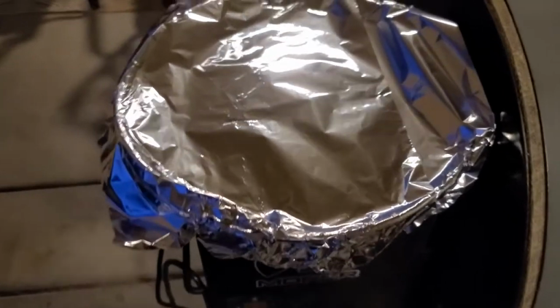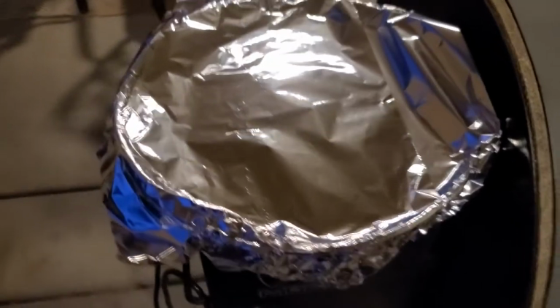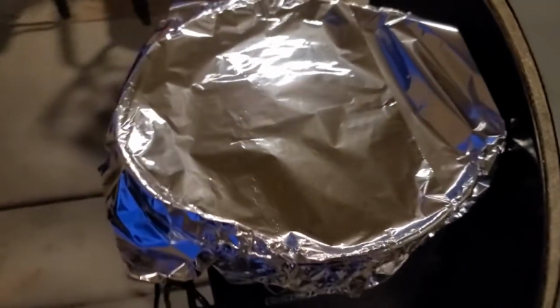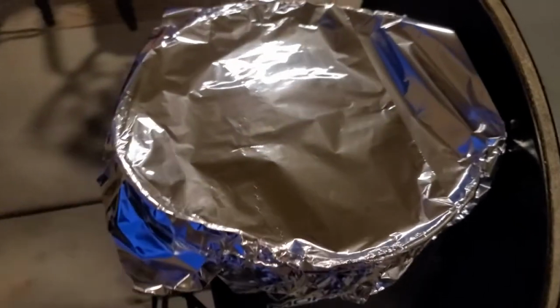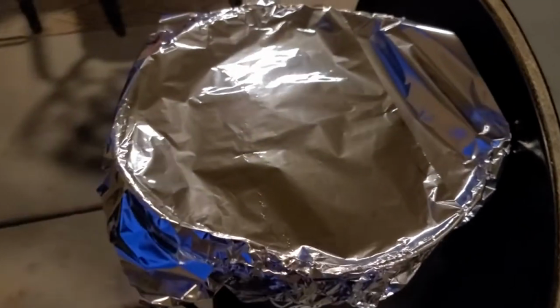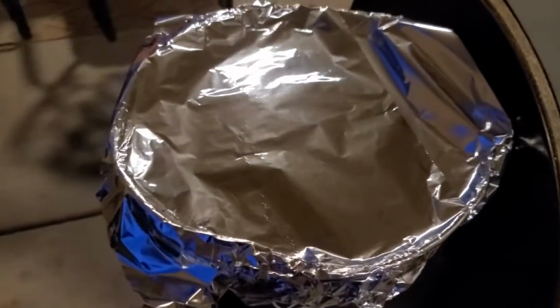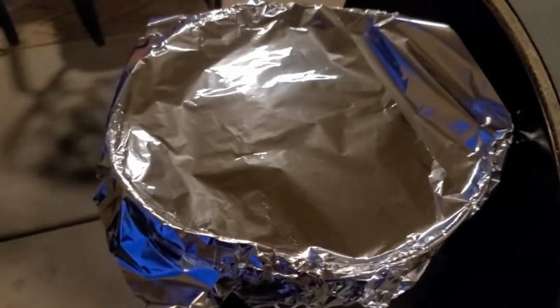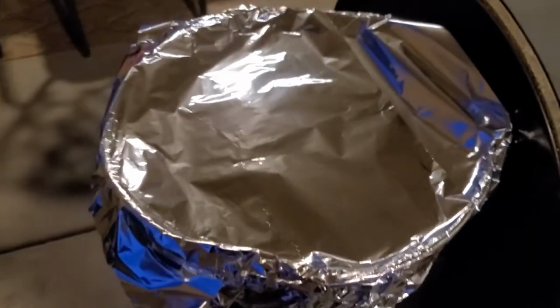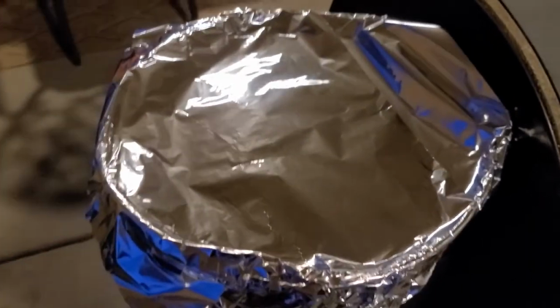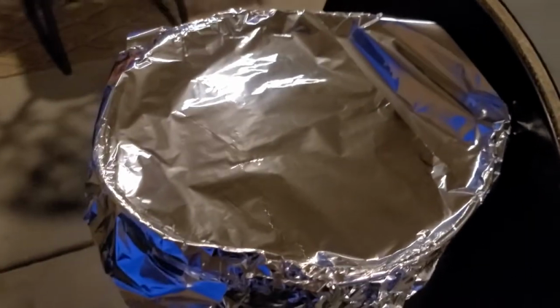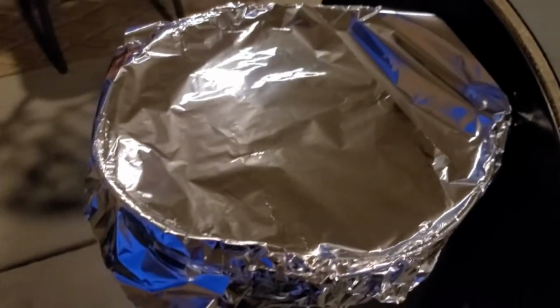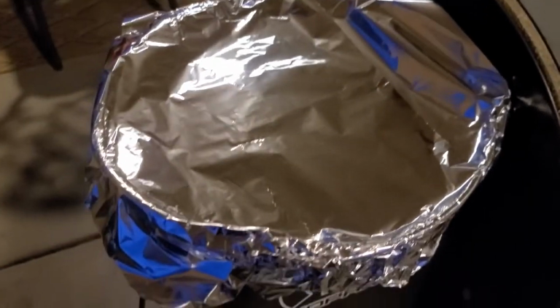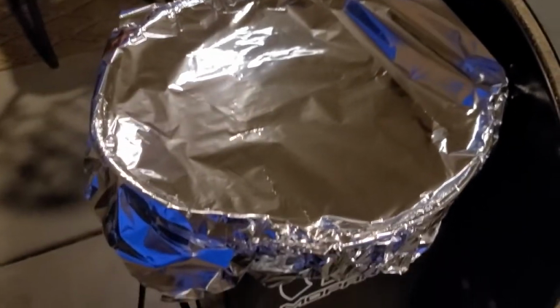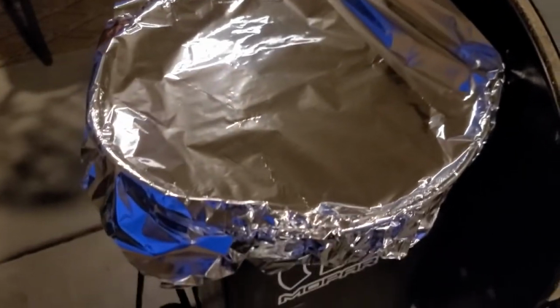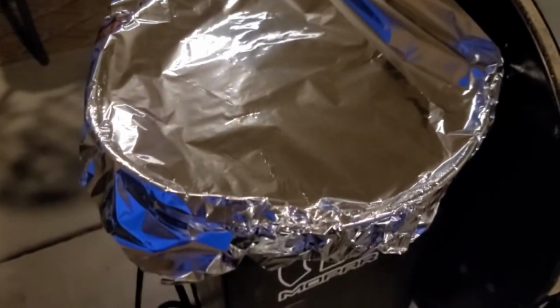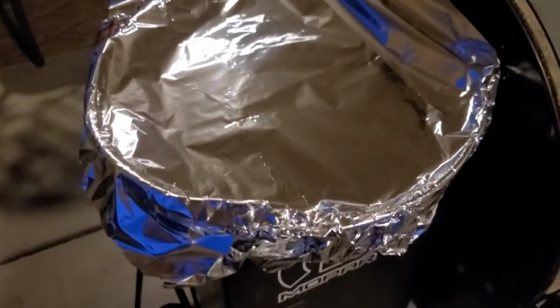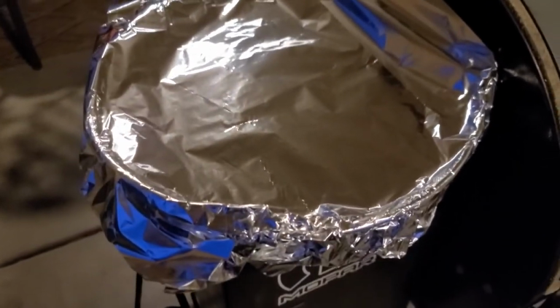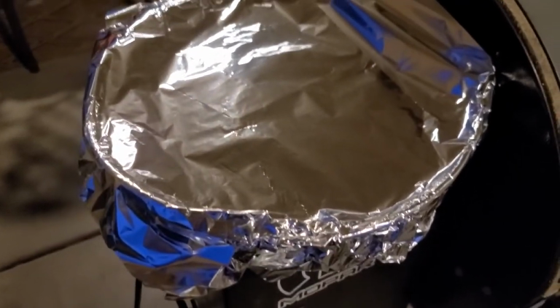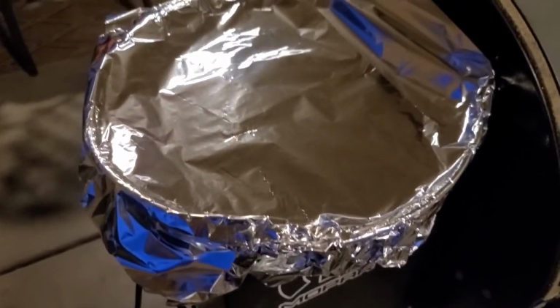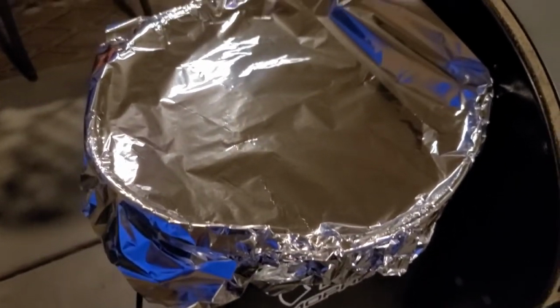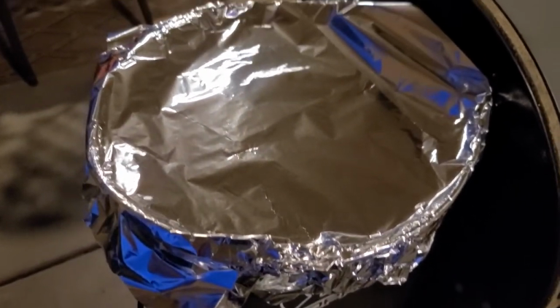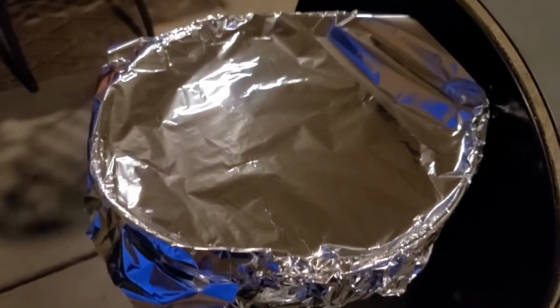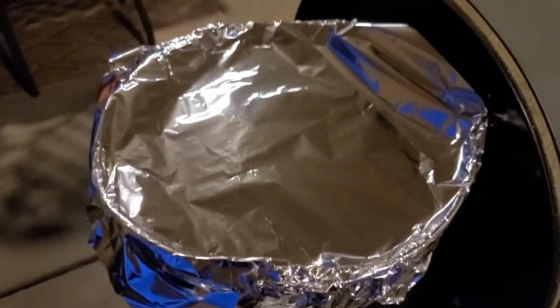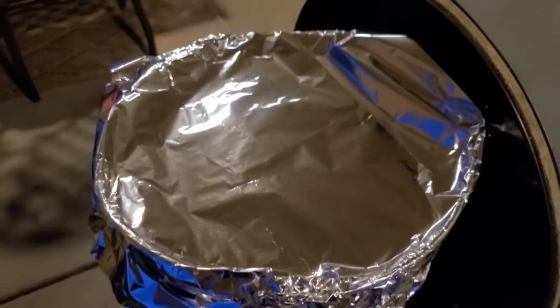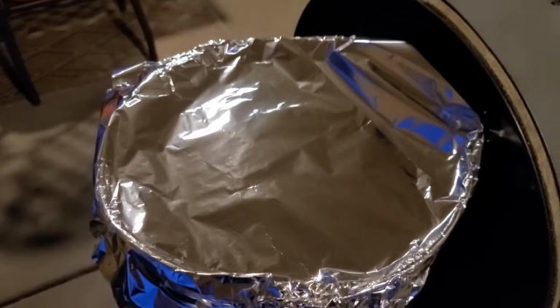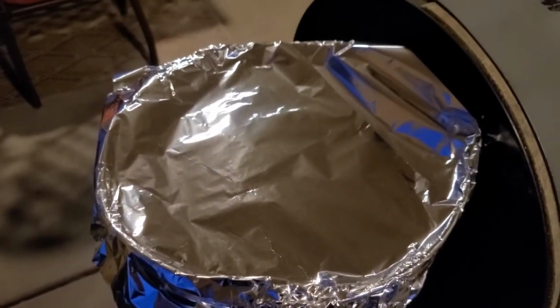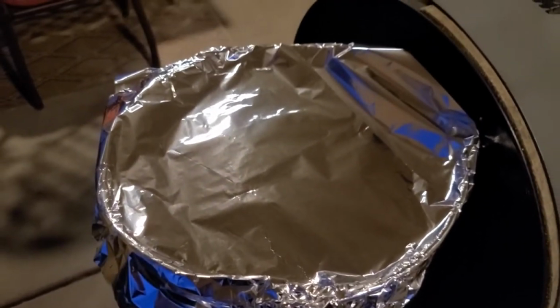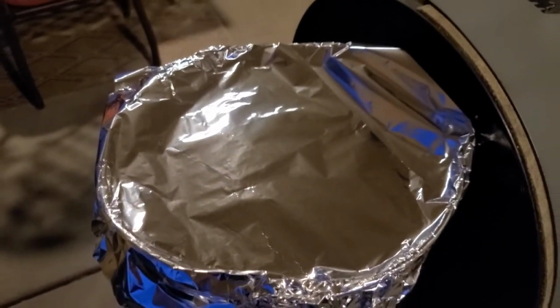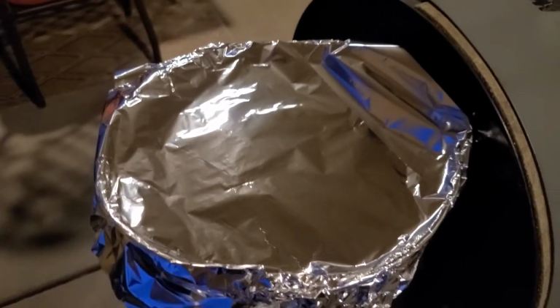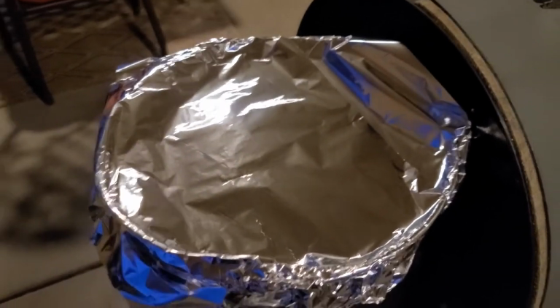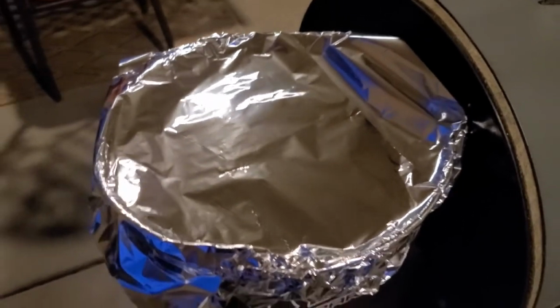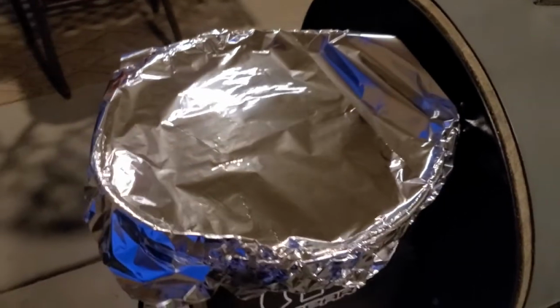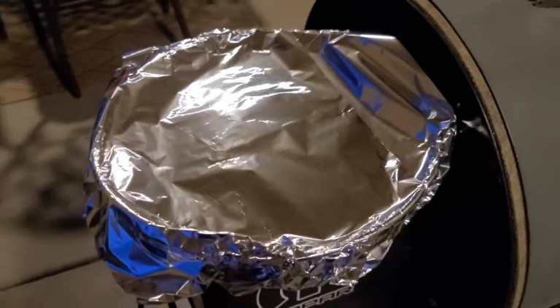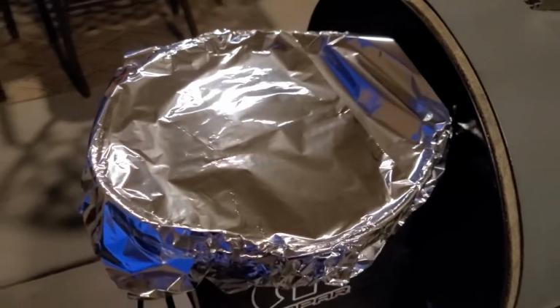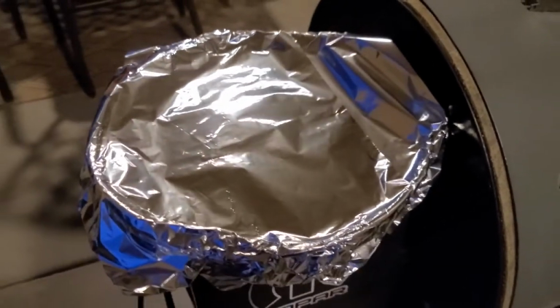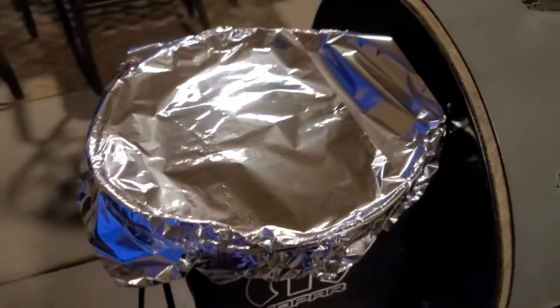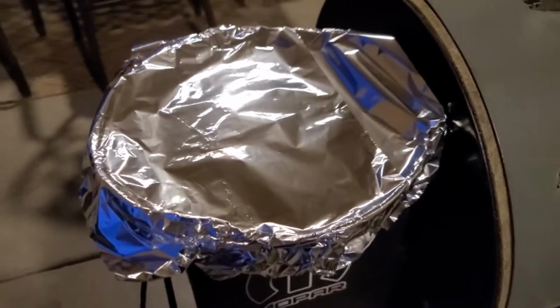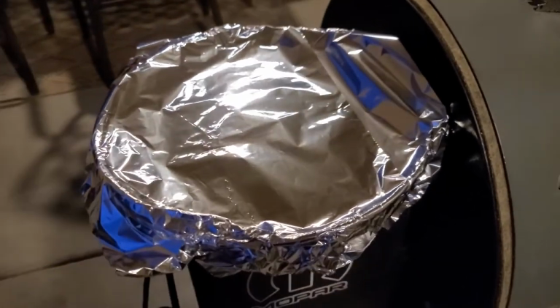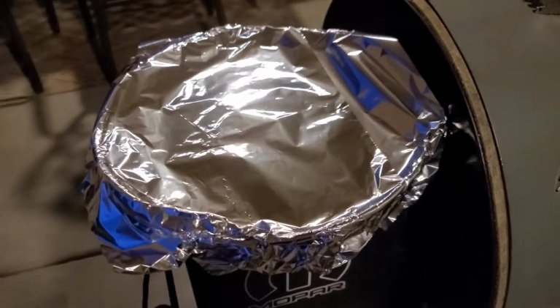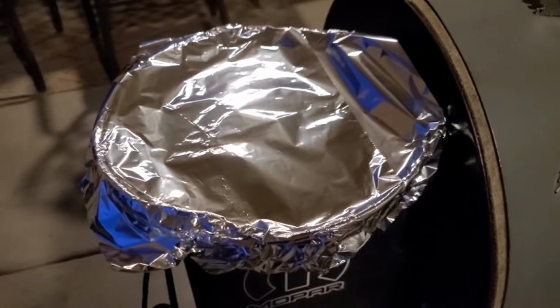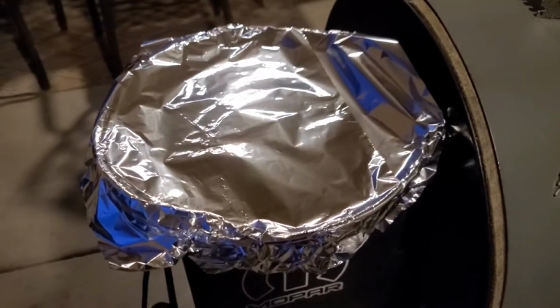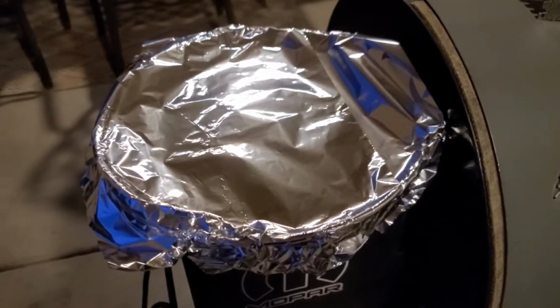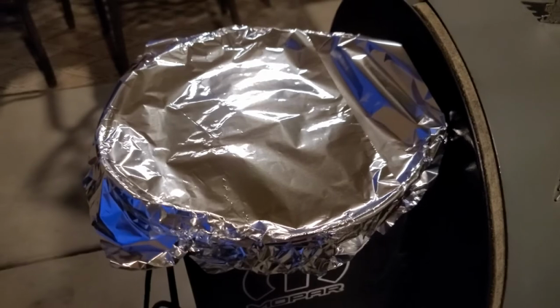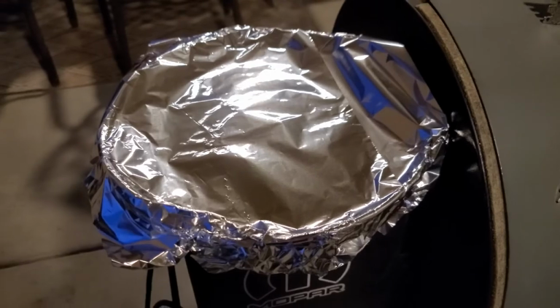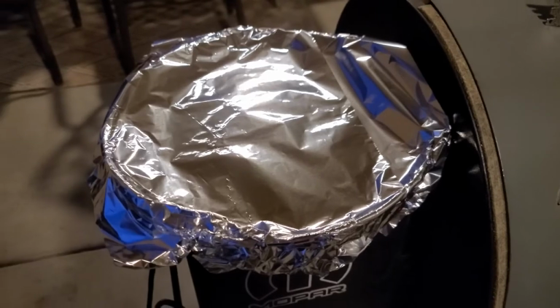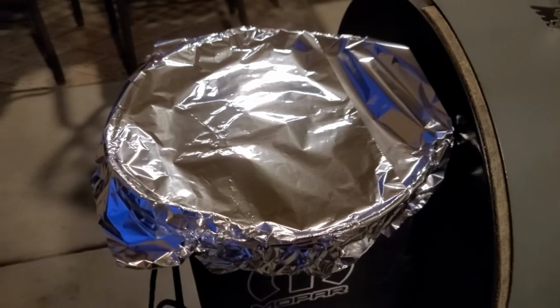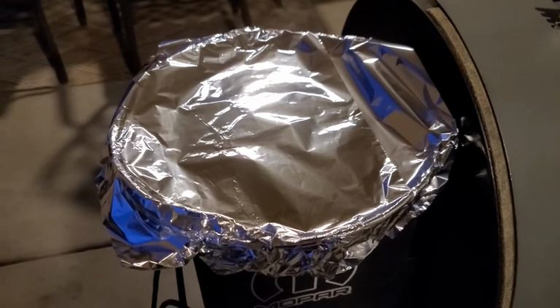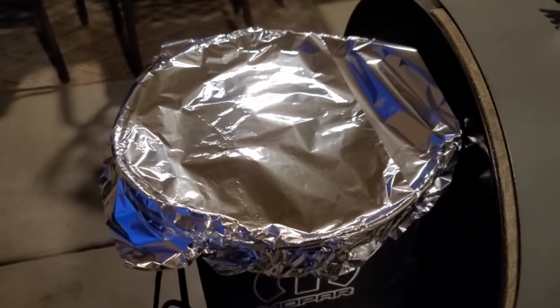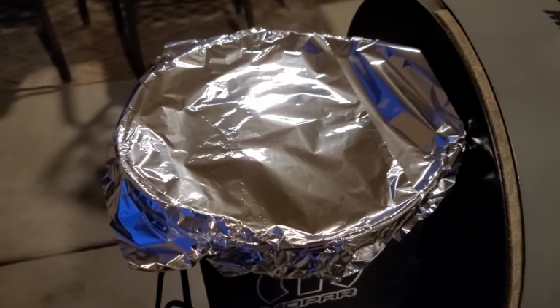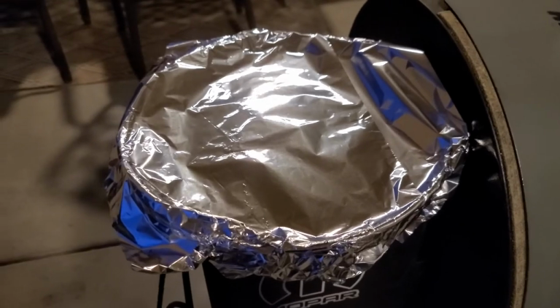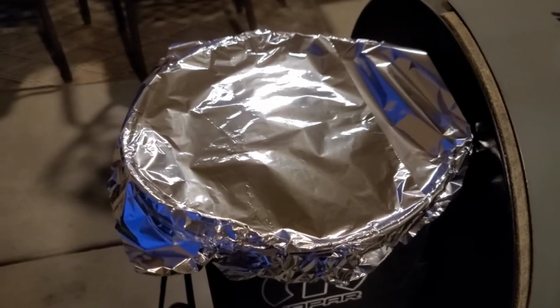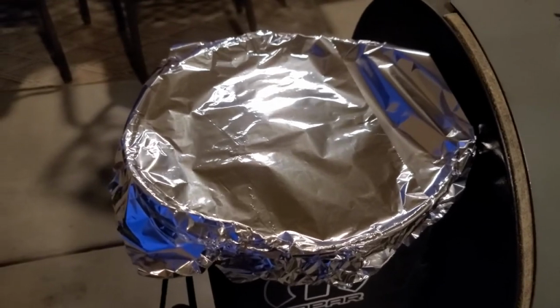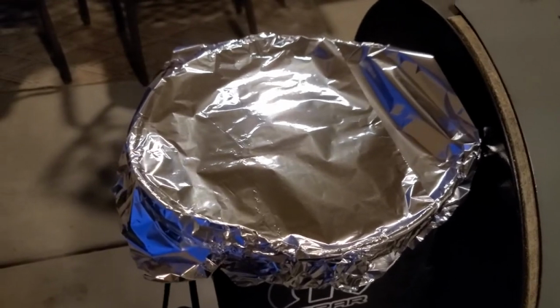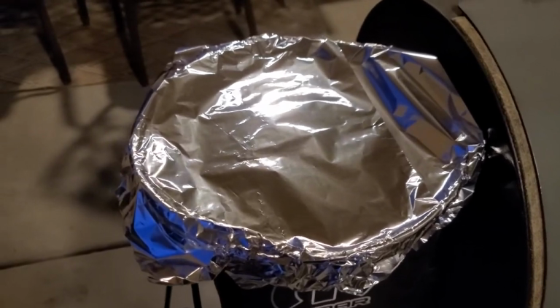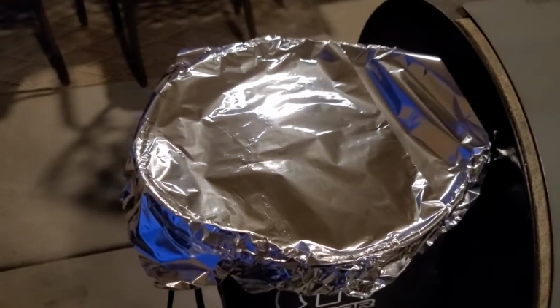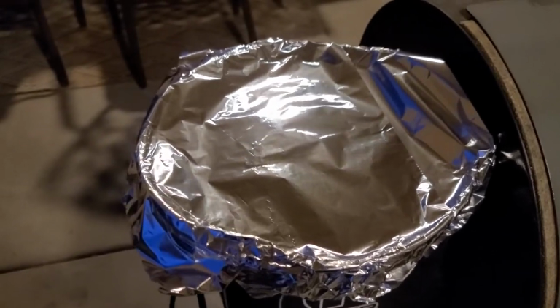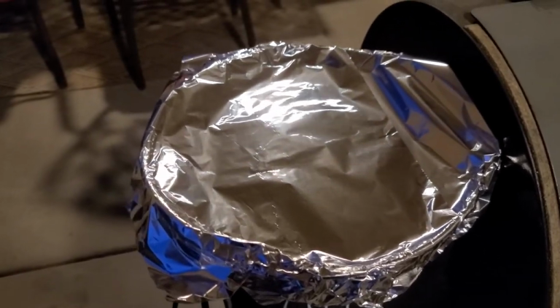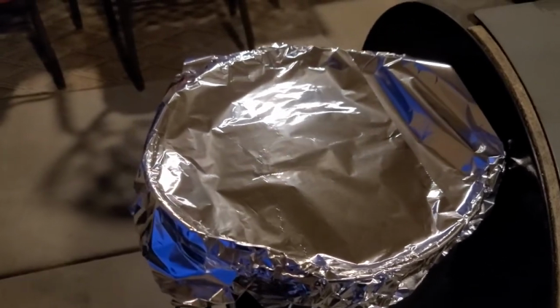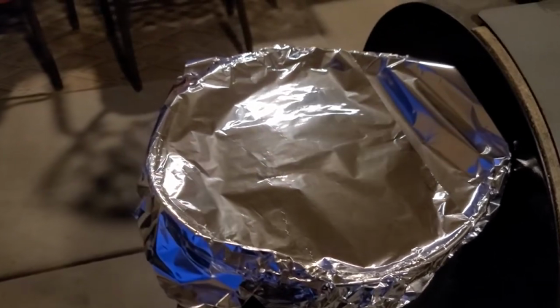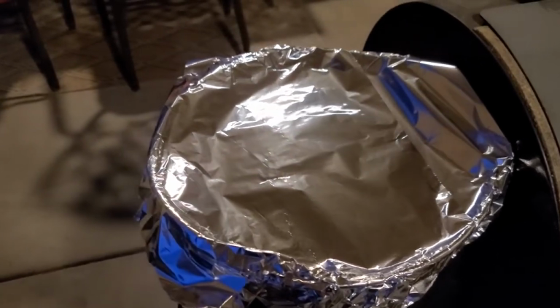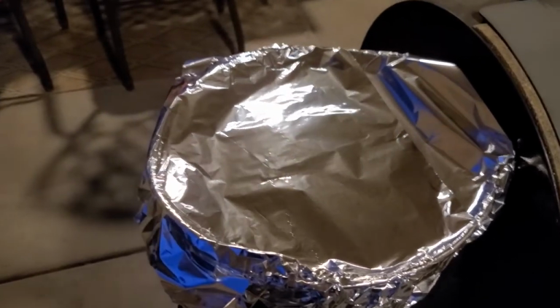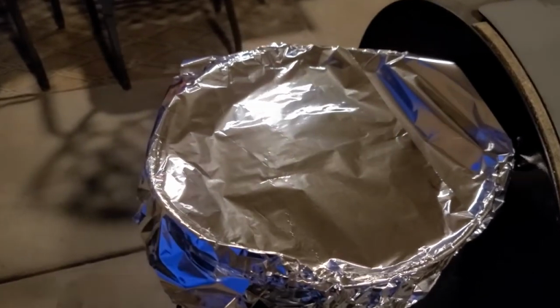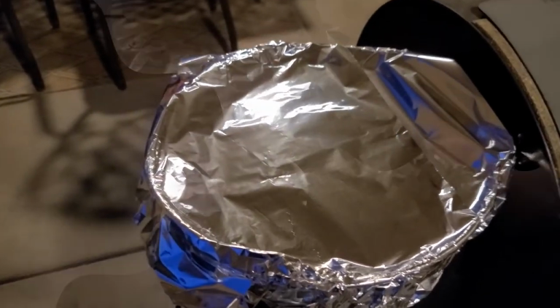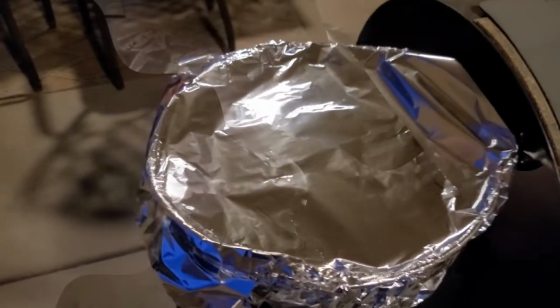So I made a little tin foil tent. I'm going to let these things sit about 10 or 15 minutes, let the juices get back up in there, and then we'll go try it.